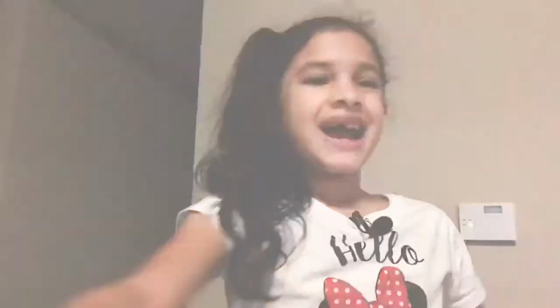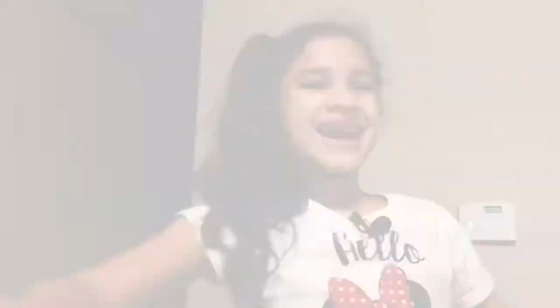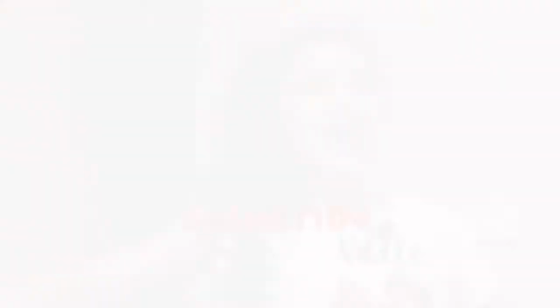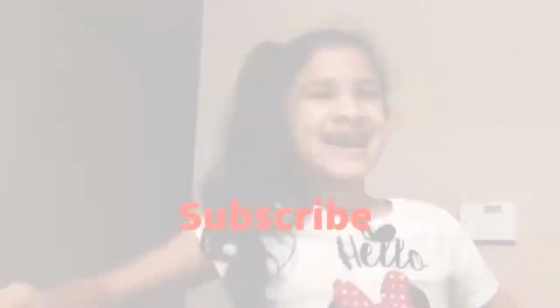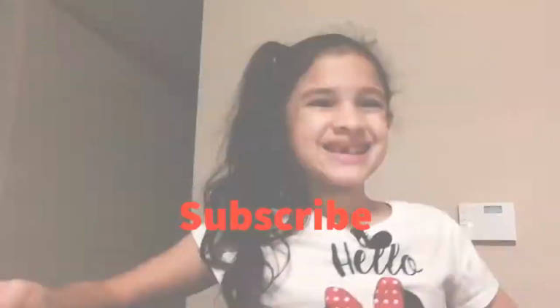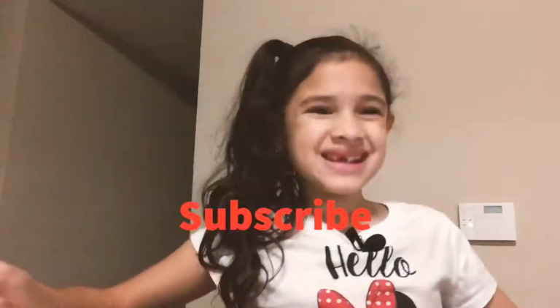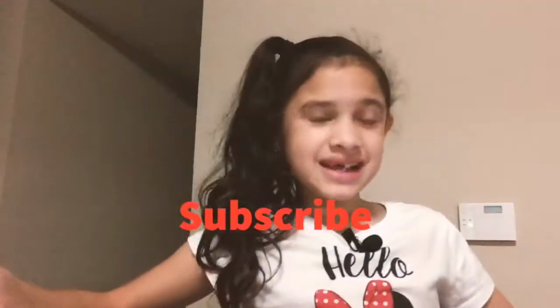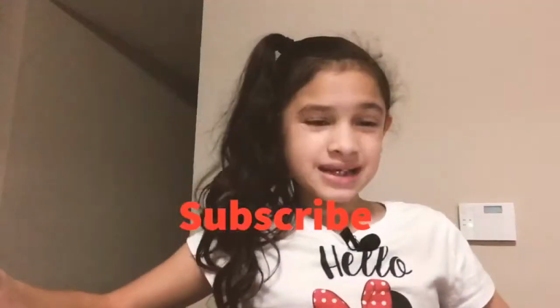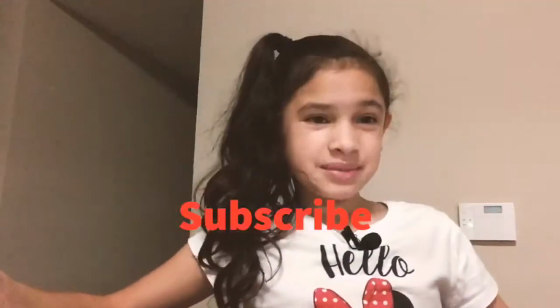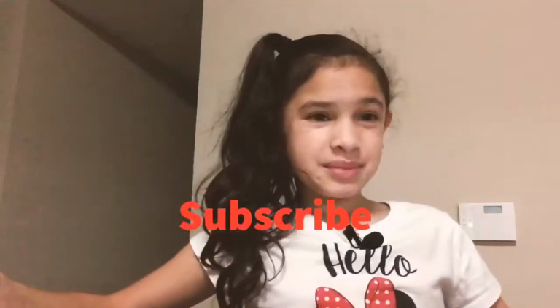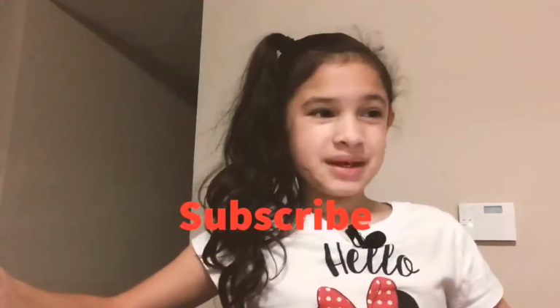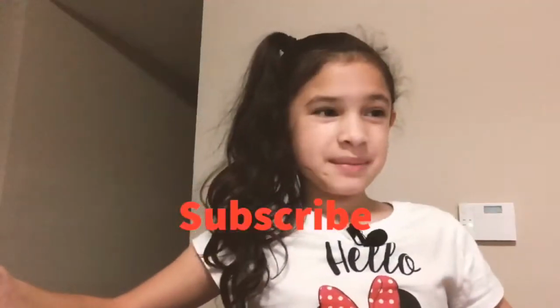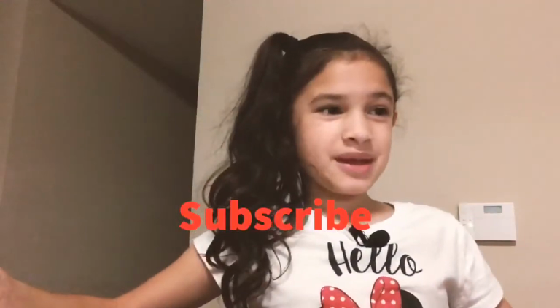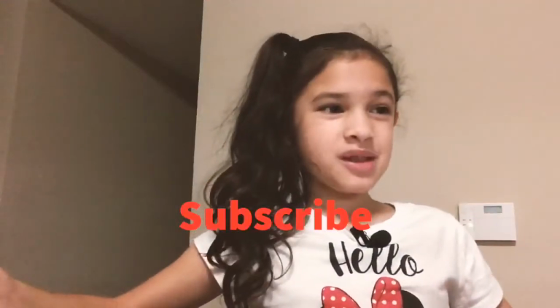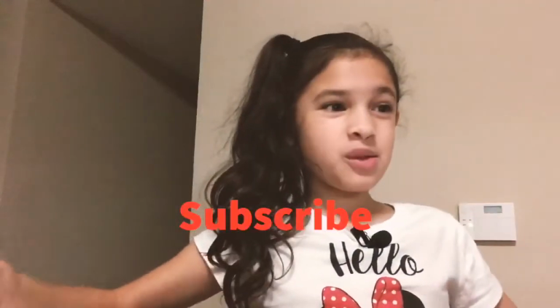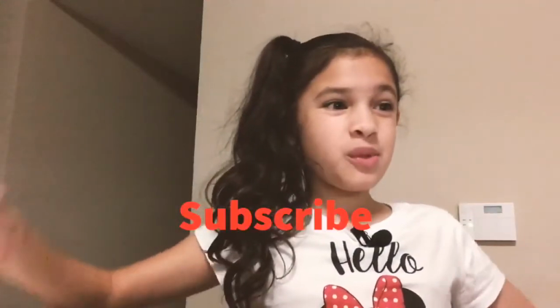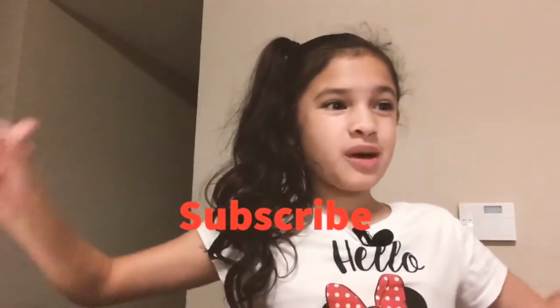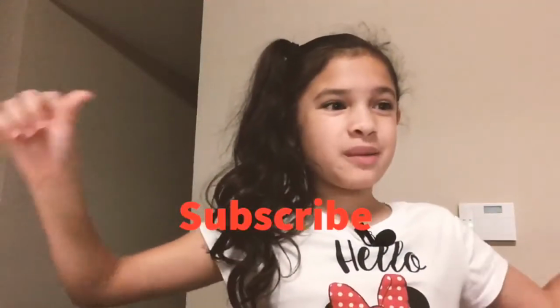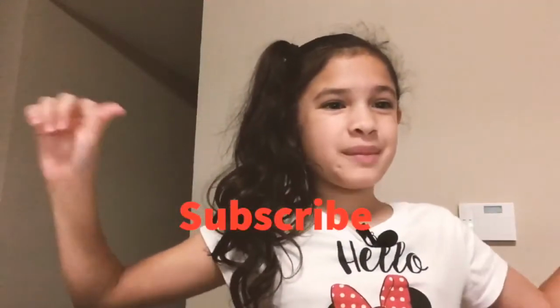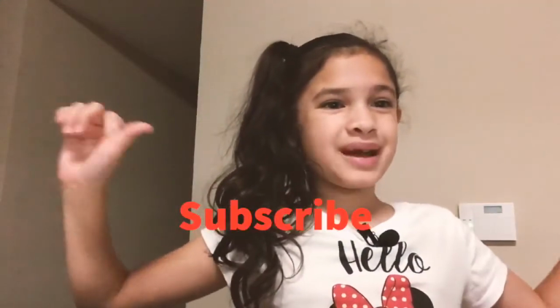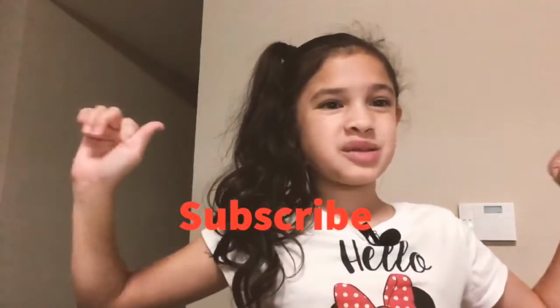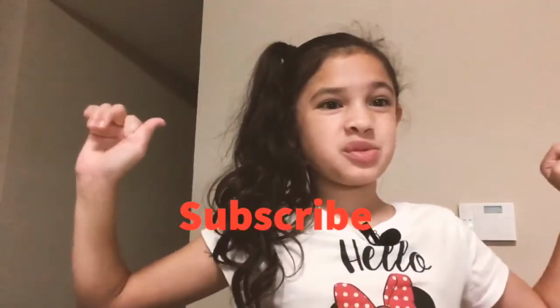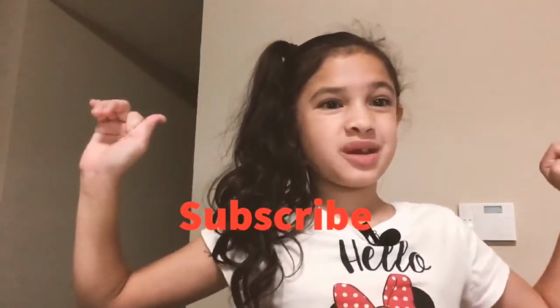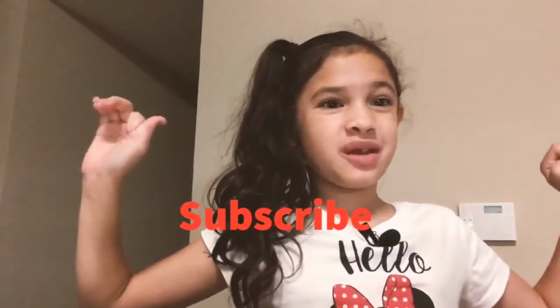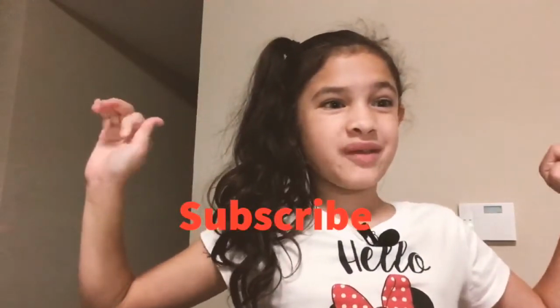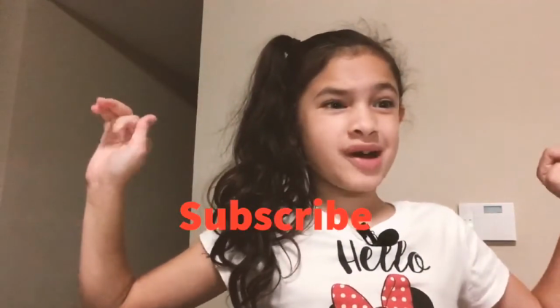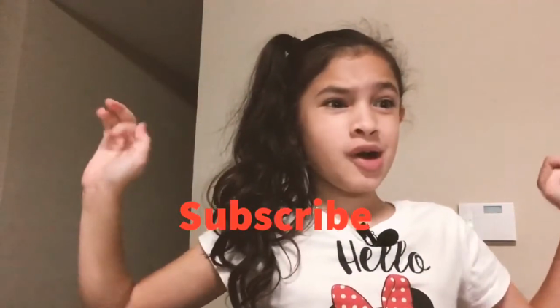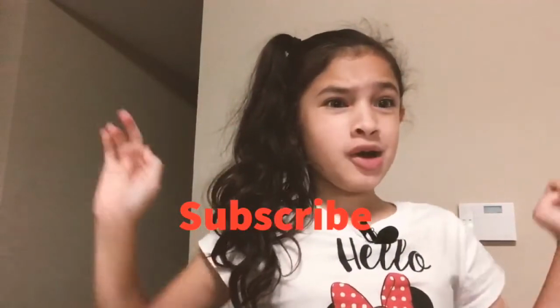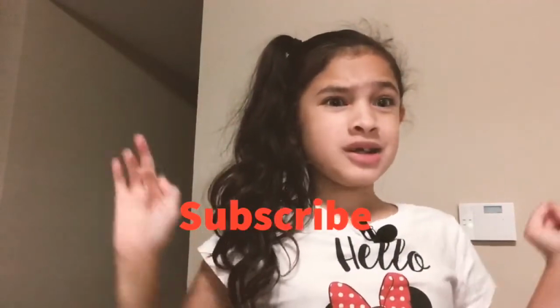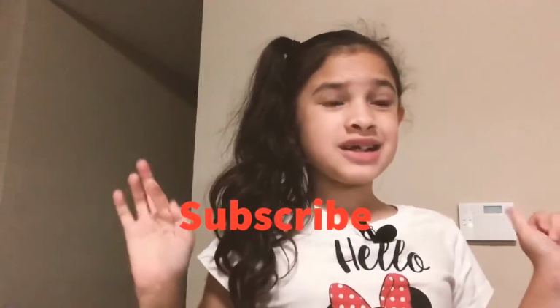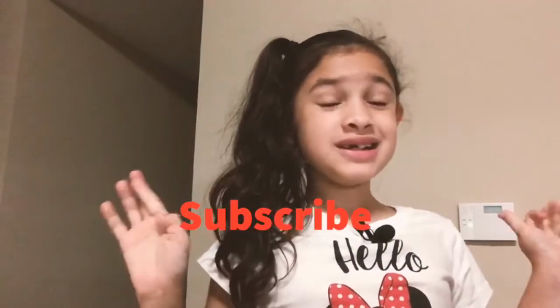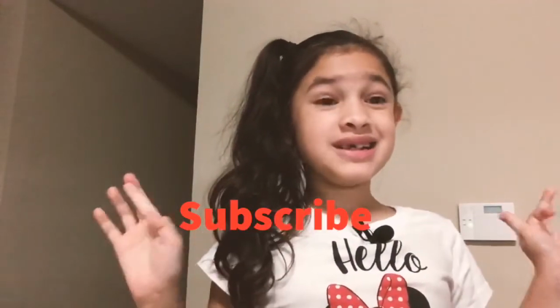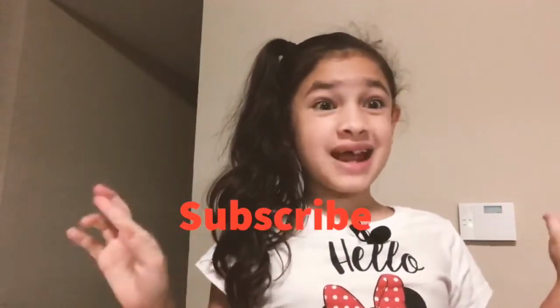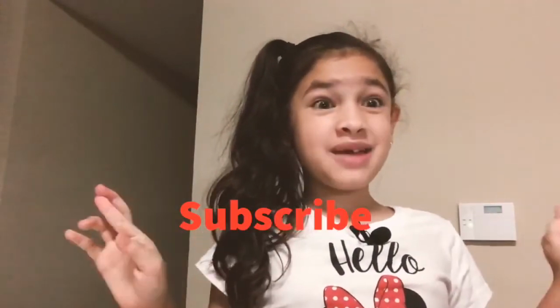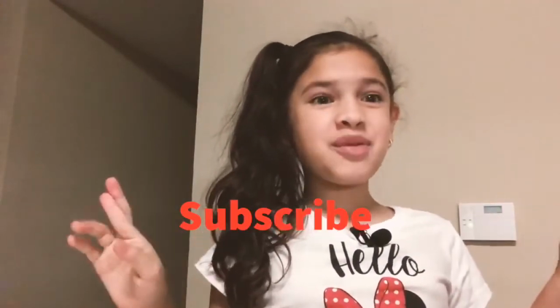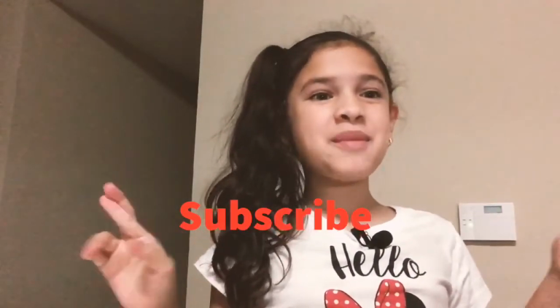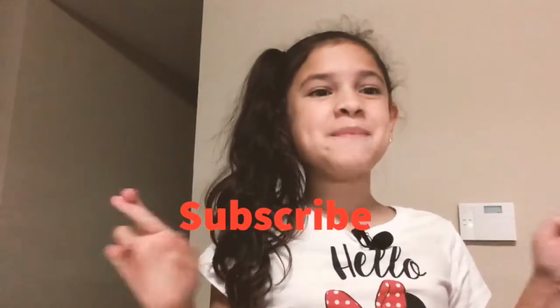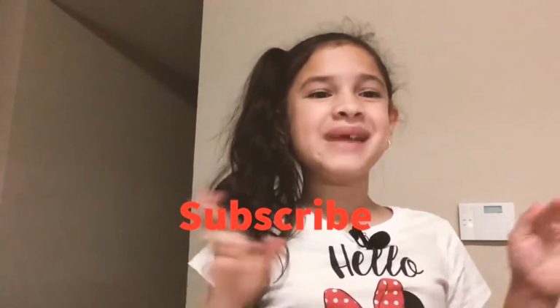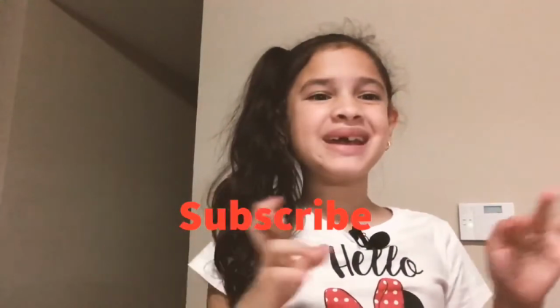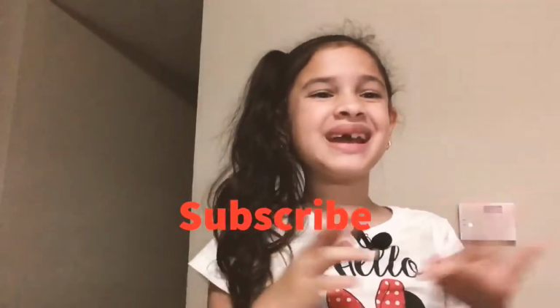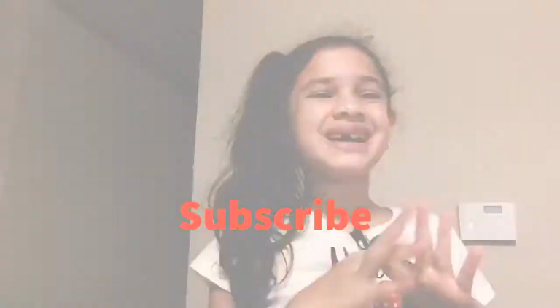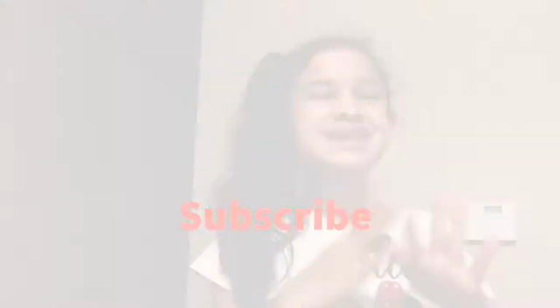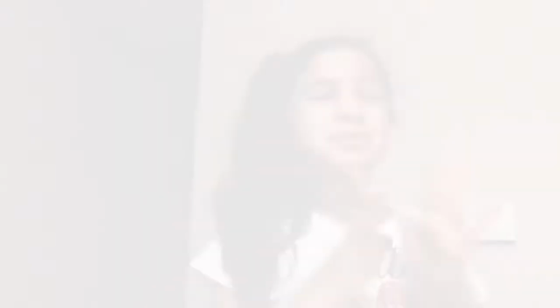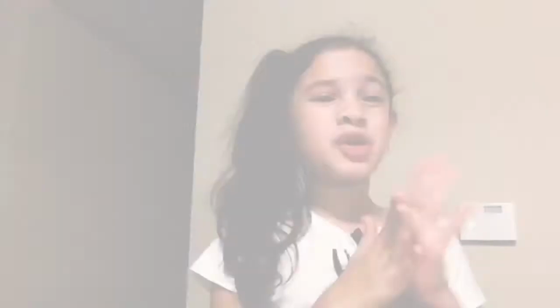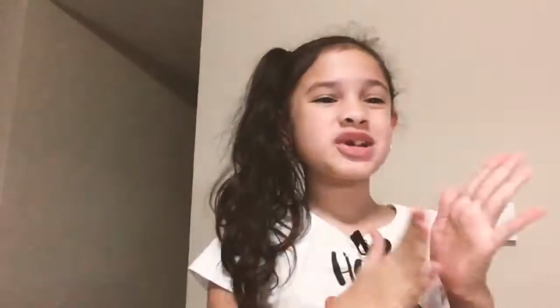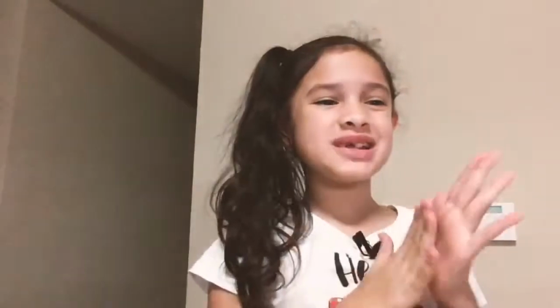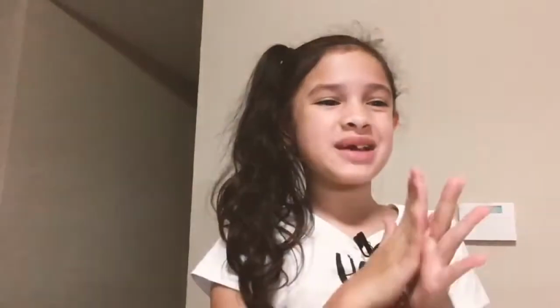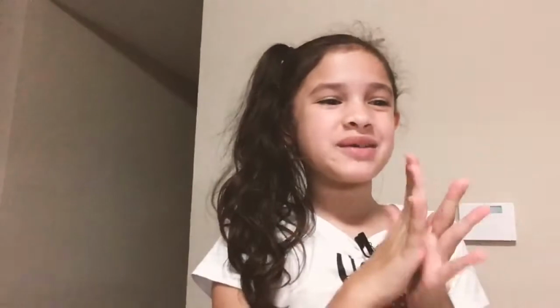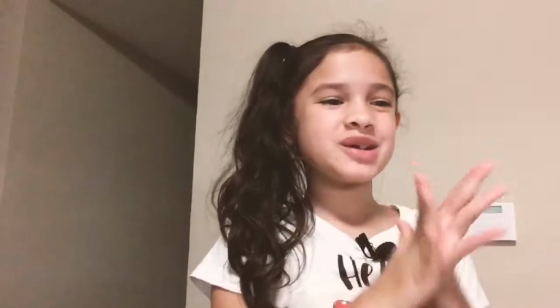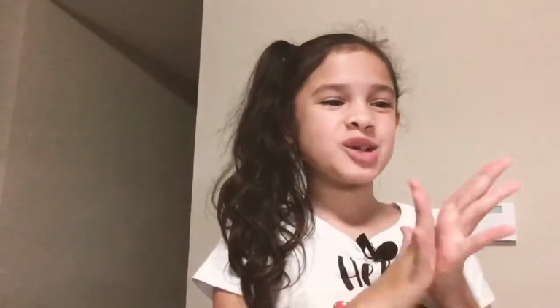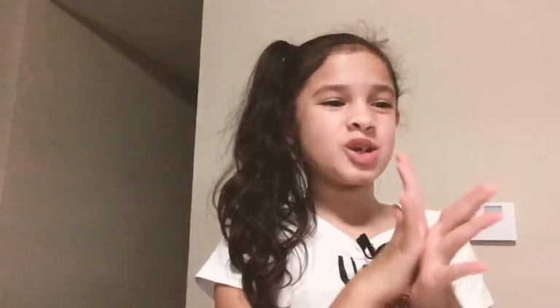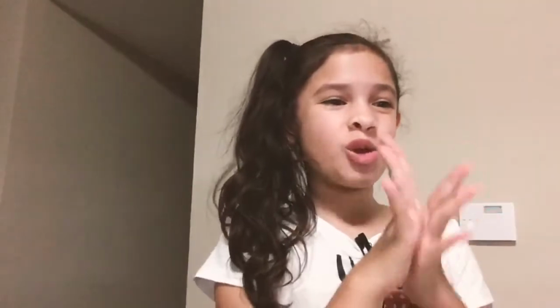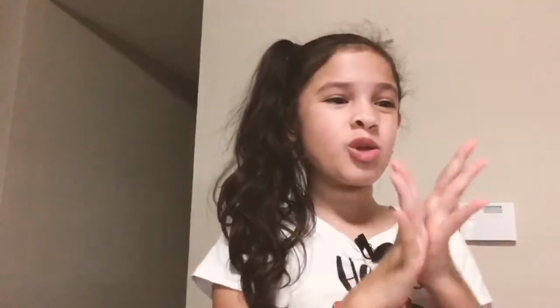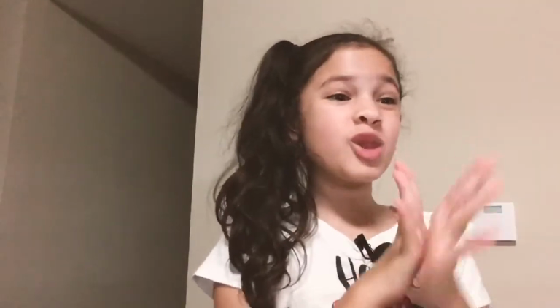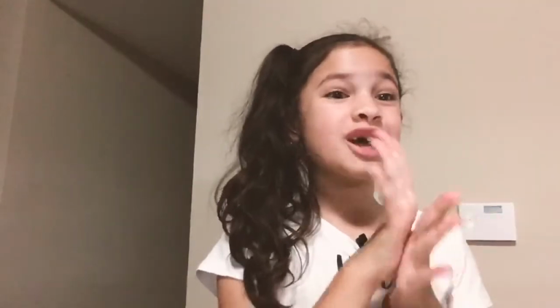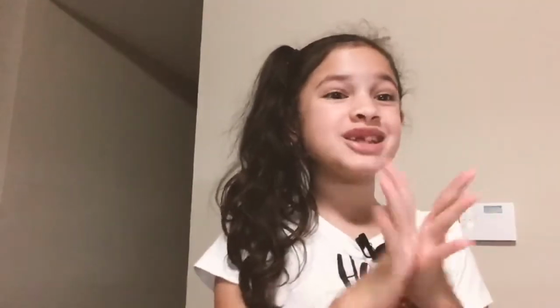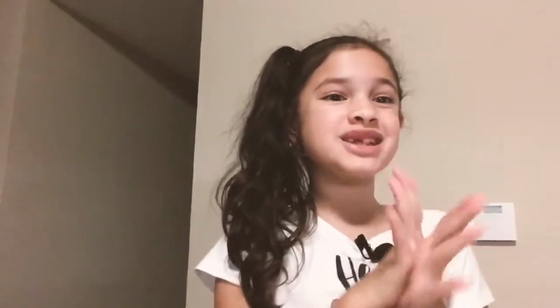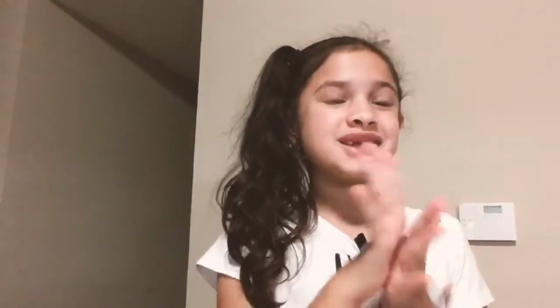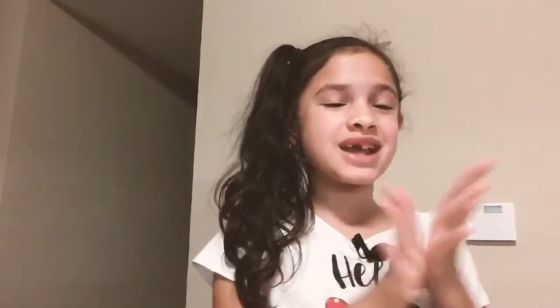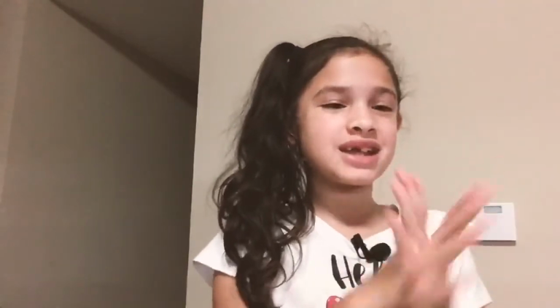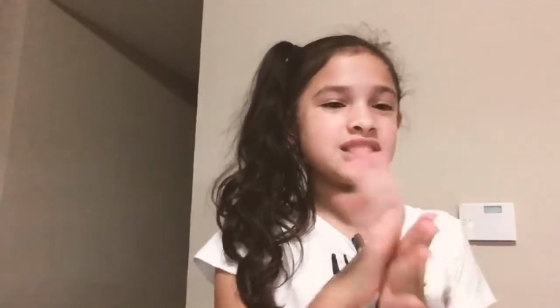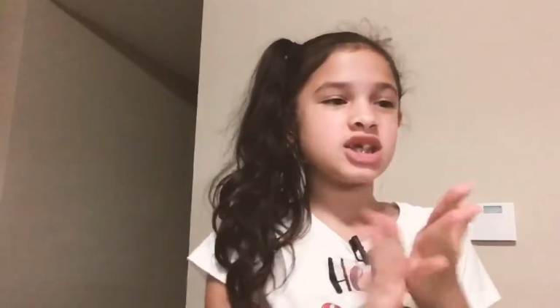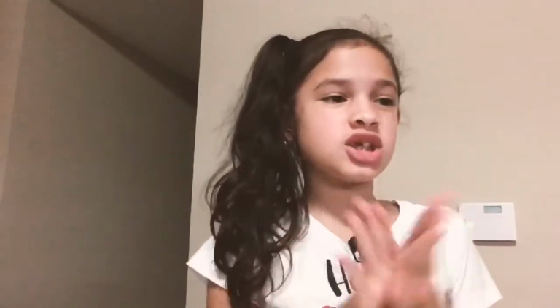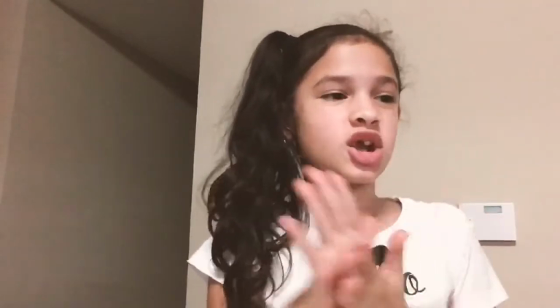Hey guys, it's Meek Mello. Welcome back to another video. Today we're making a s'more sandwich, so let's get started.